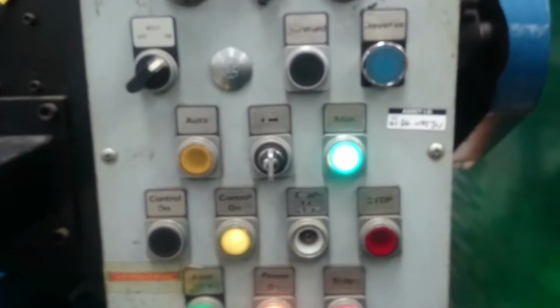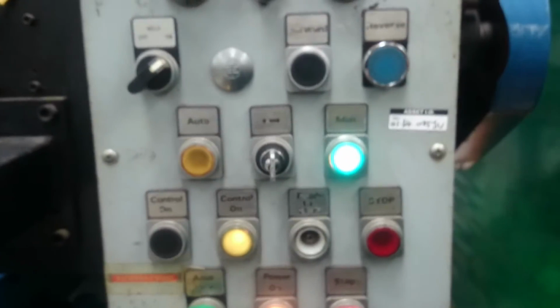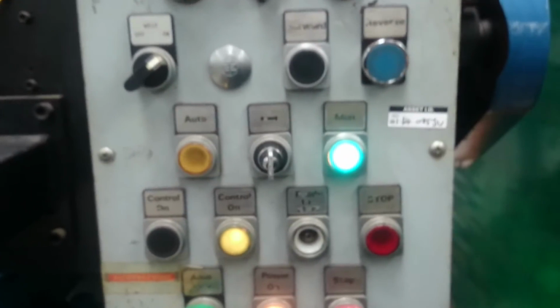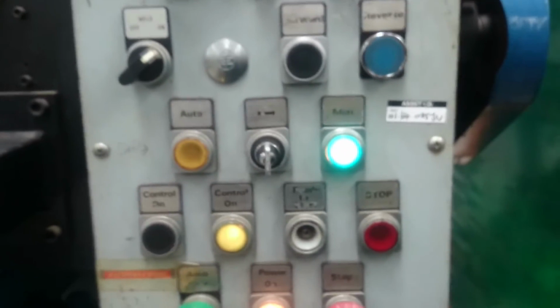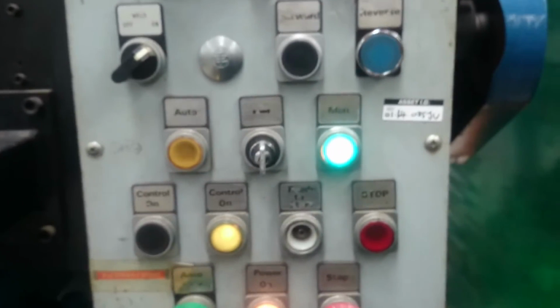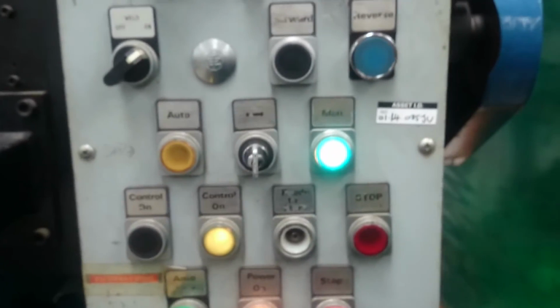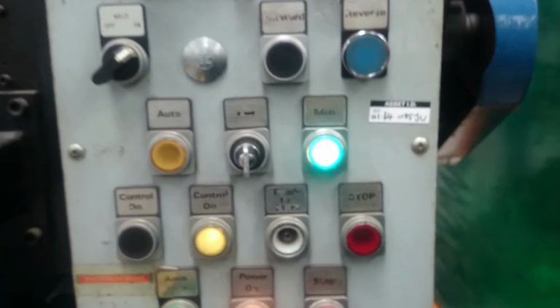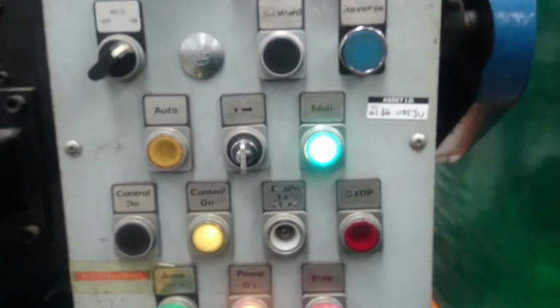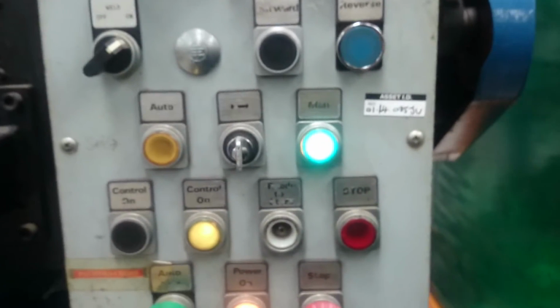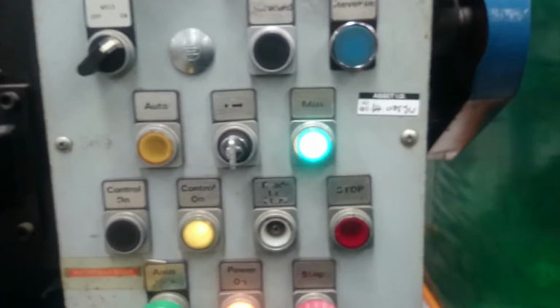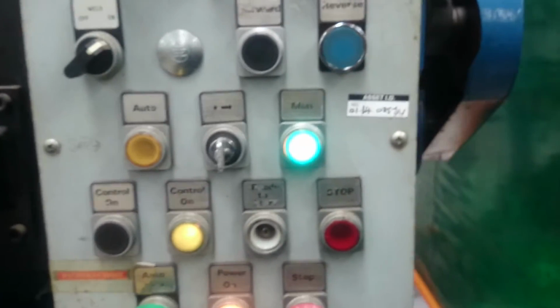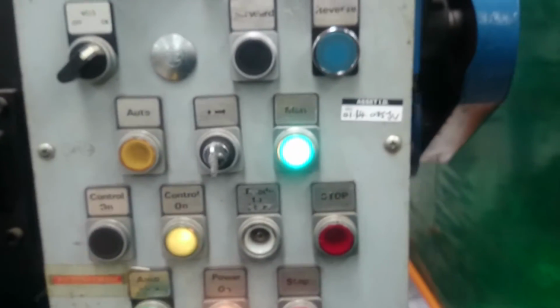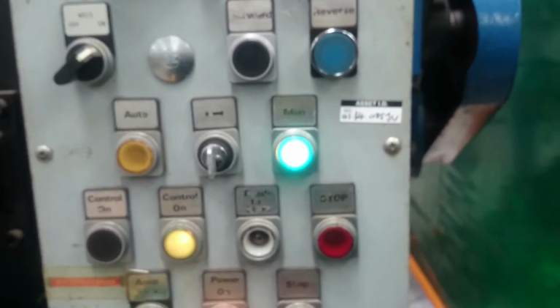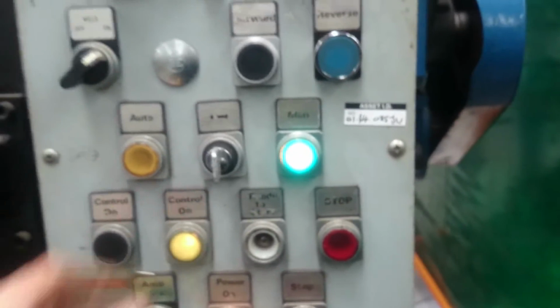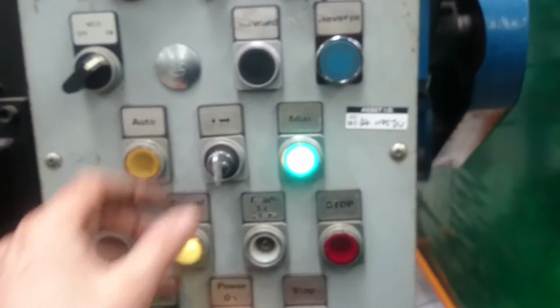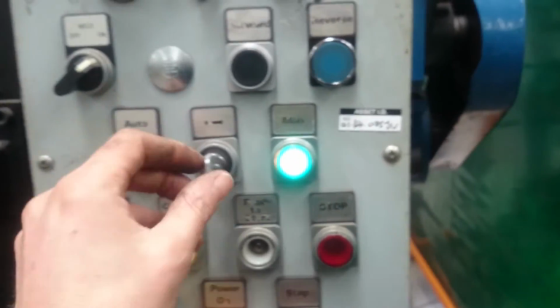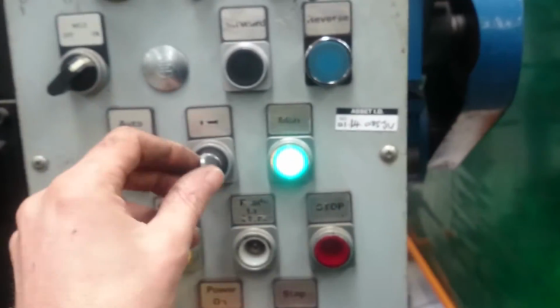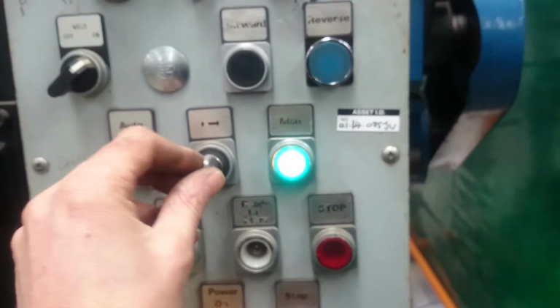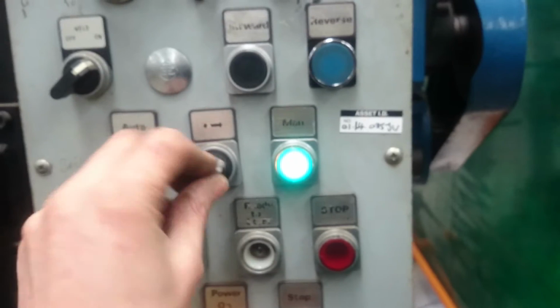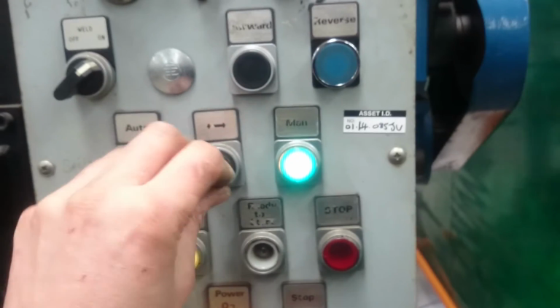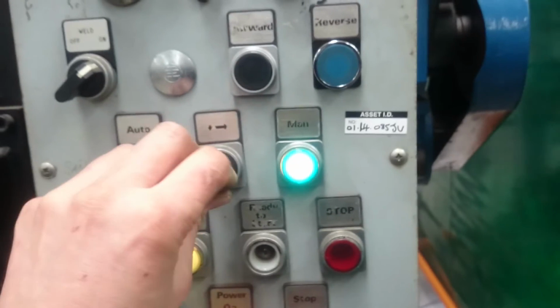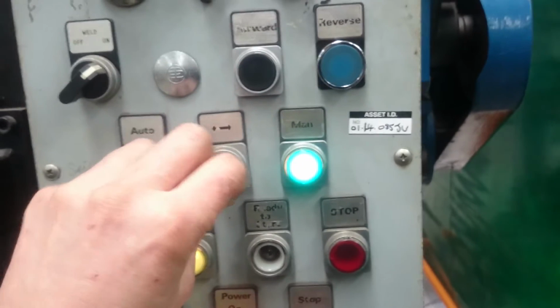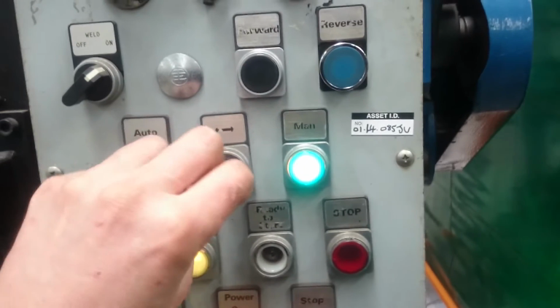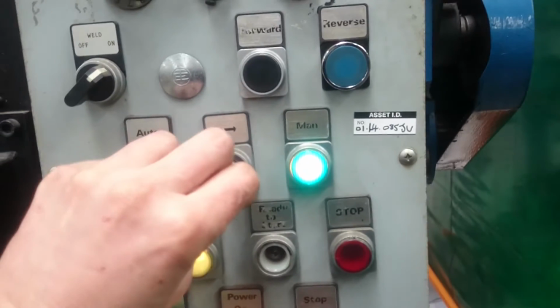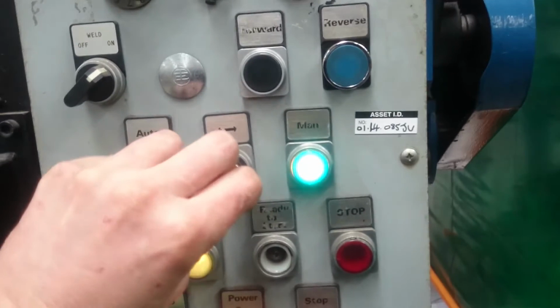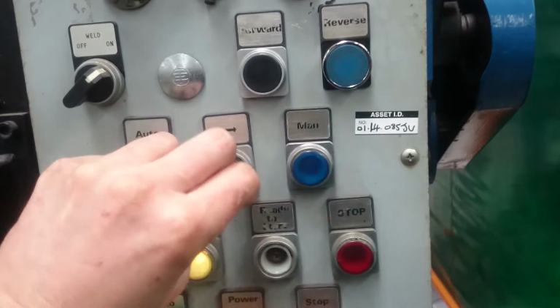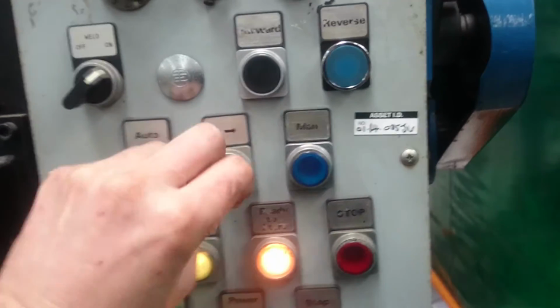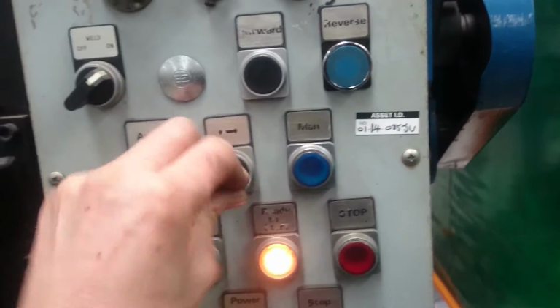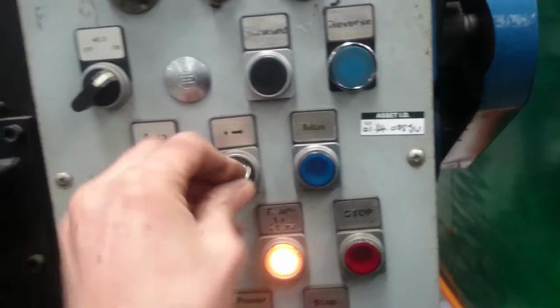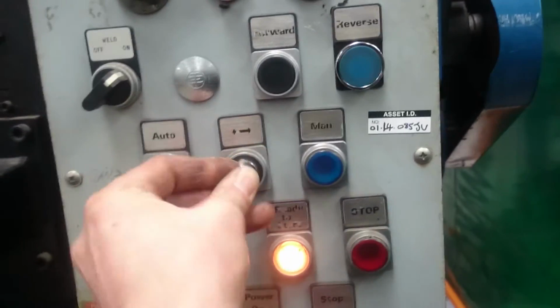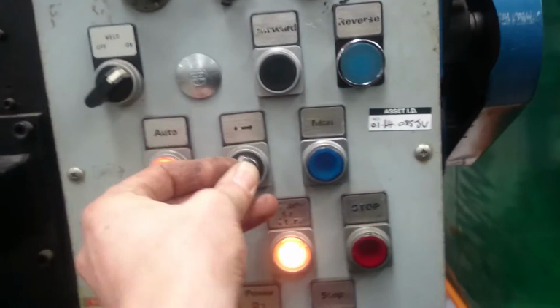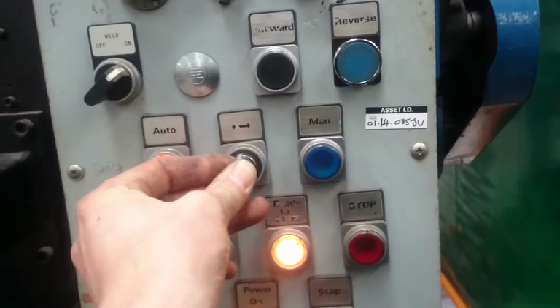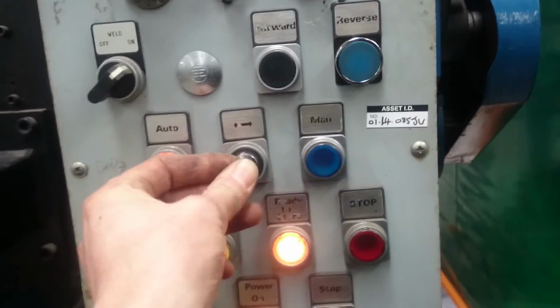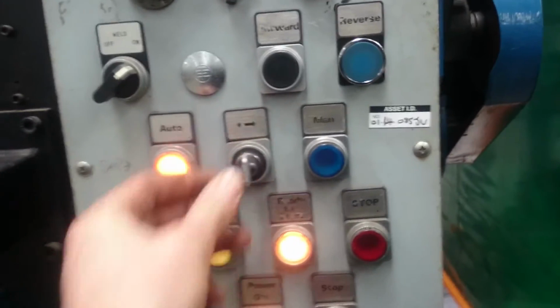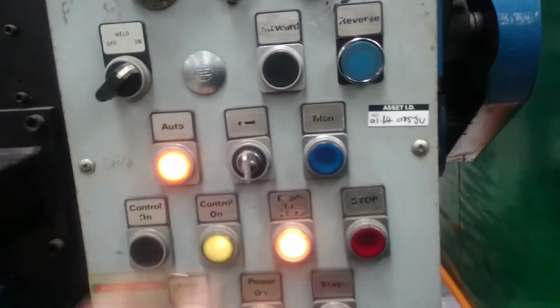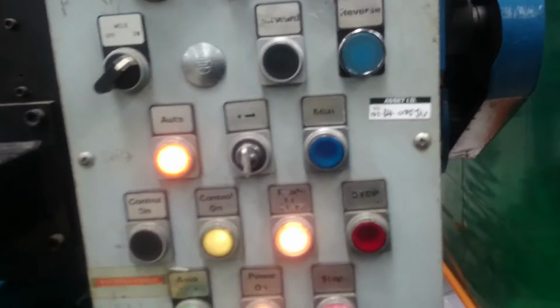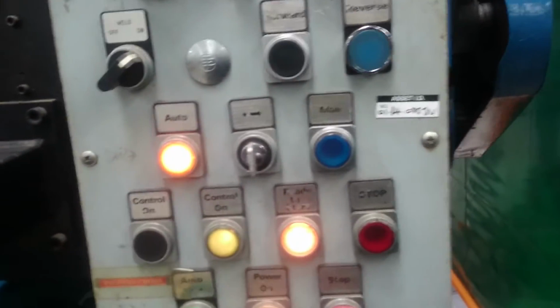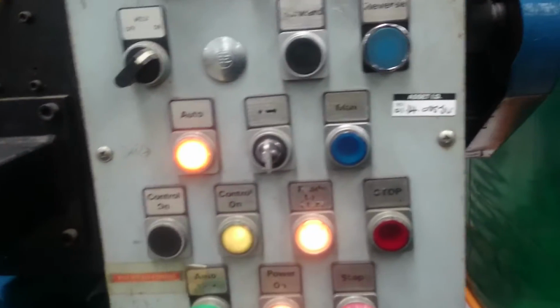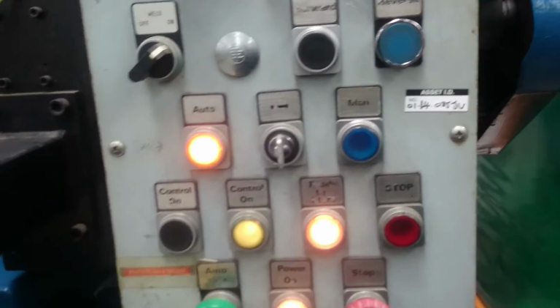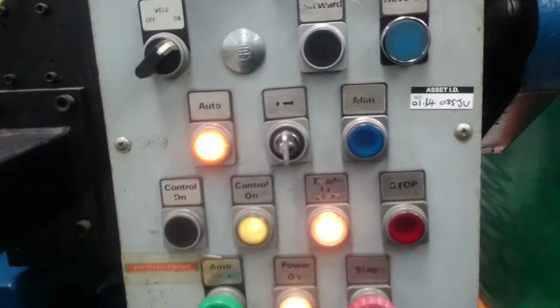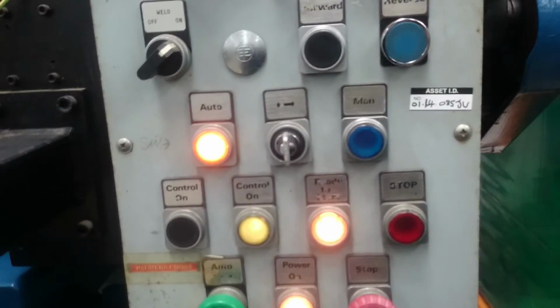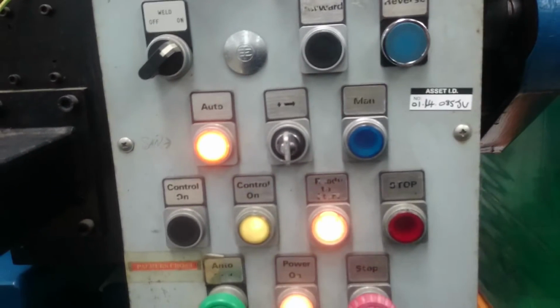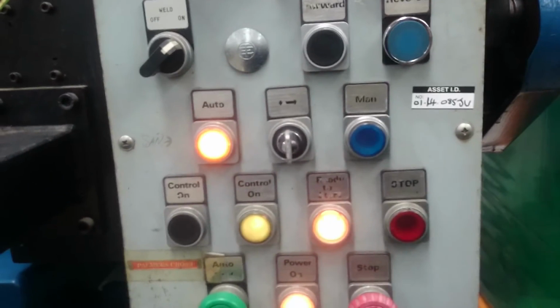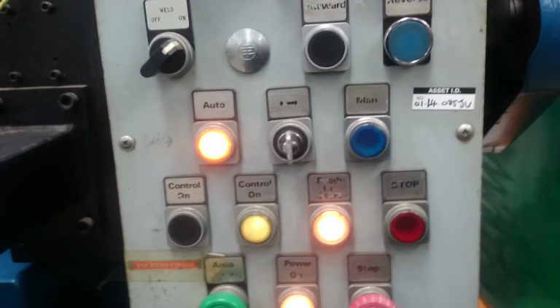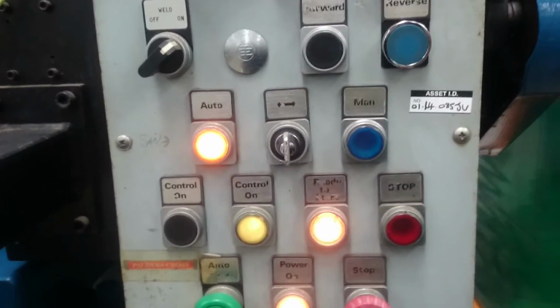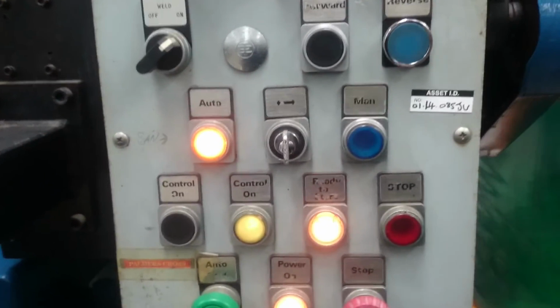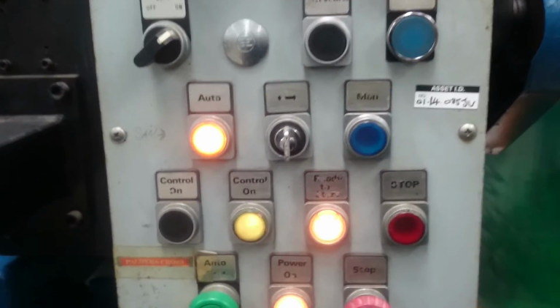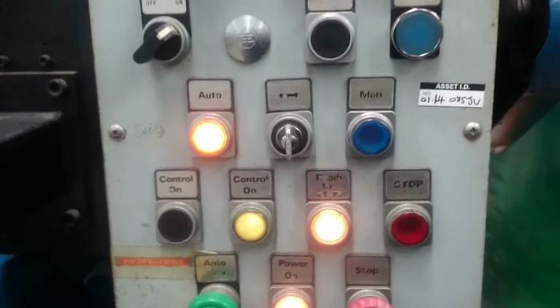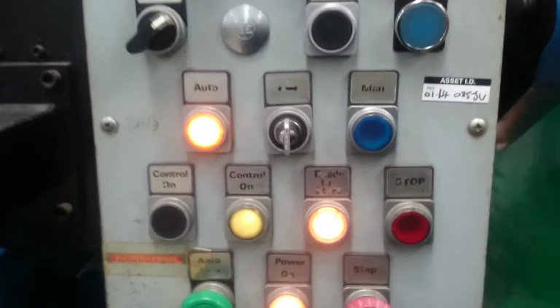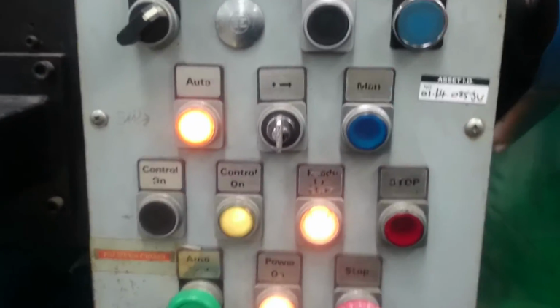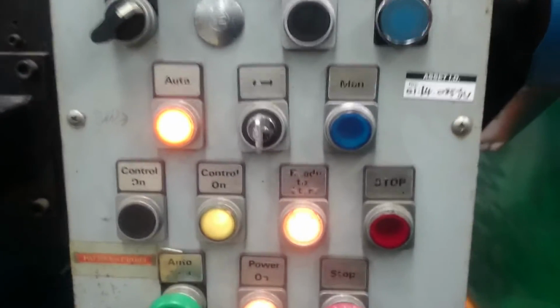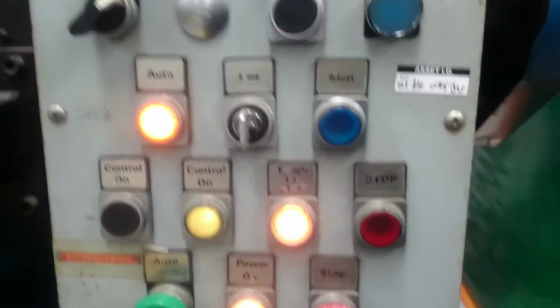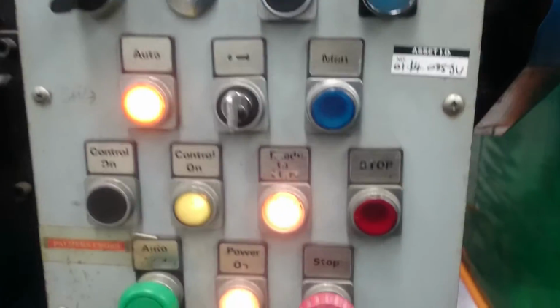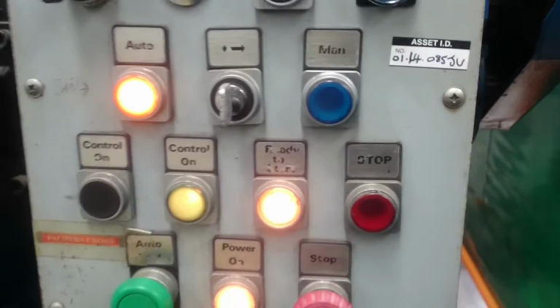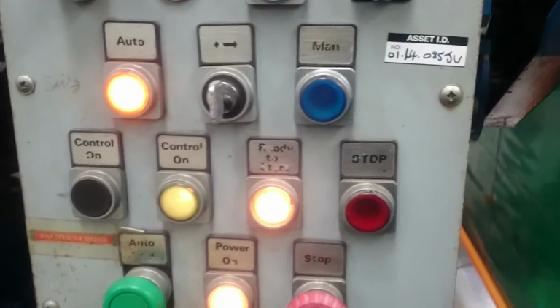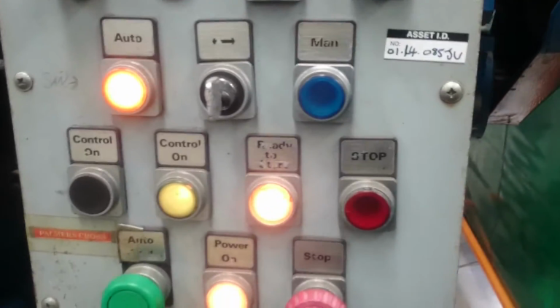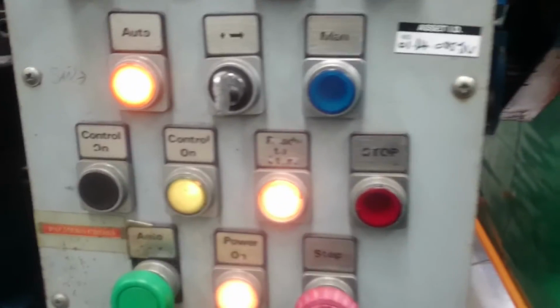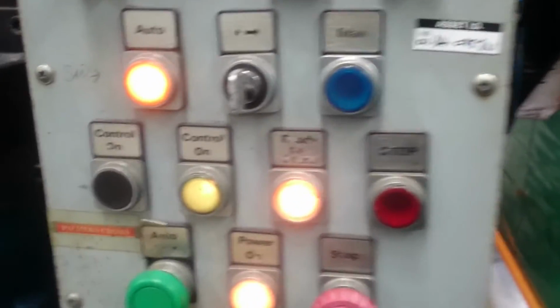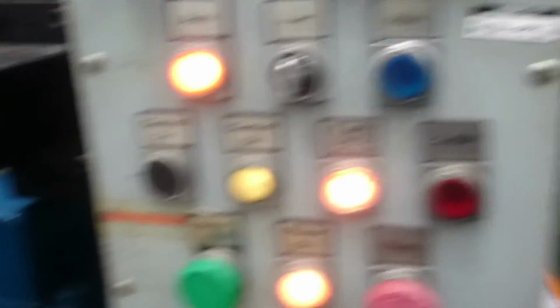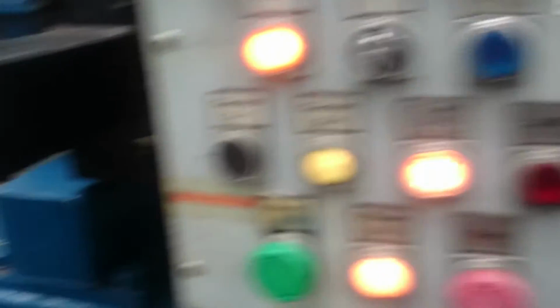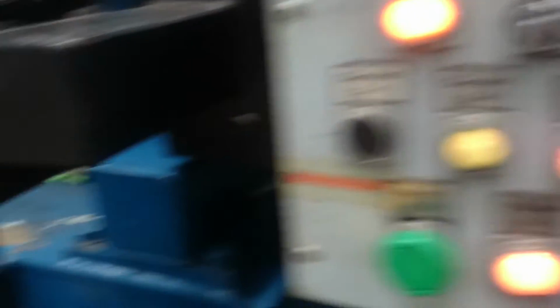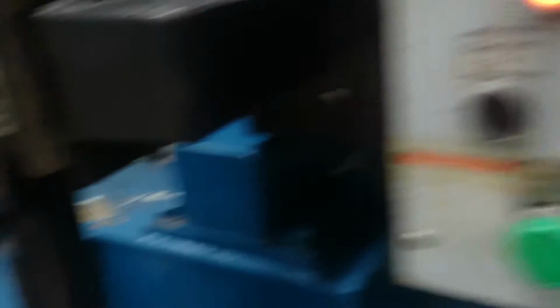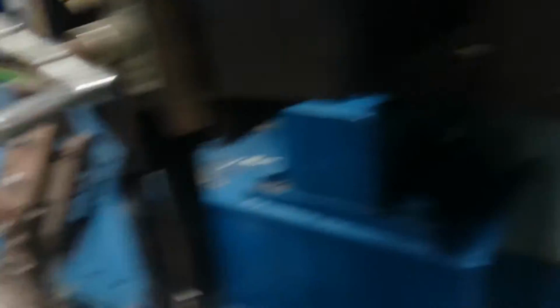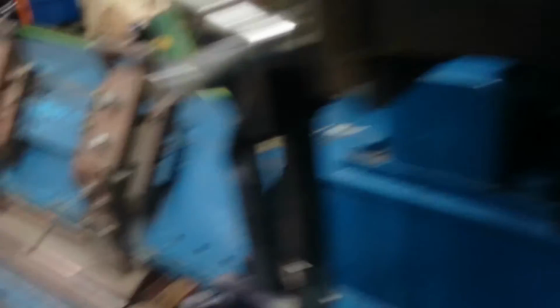We need to be on automatic, so we go to automatic by turning the key and pushing in. Then we need to clamp the workpiece.